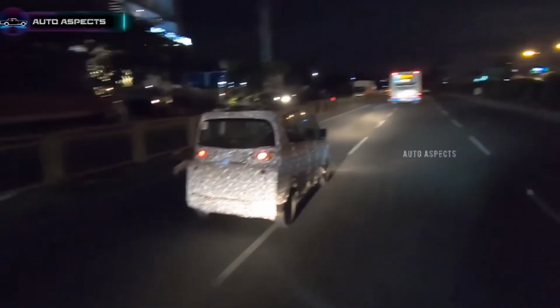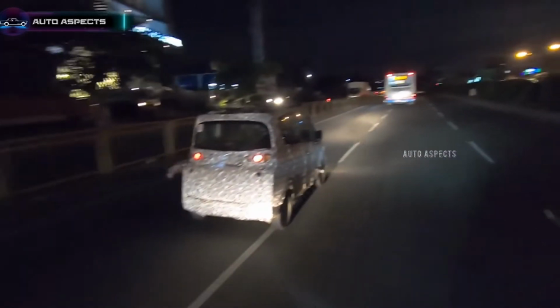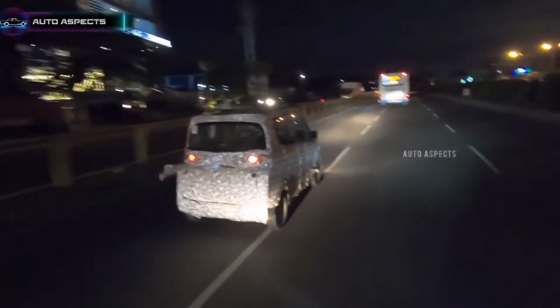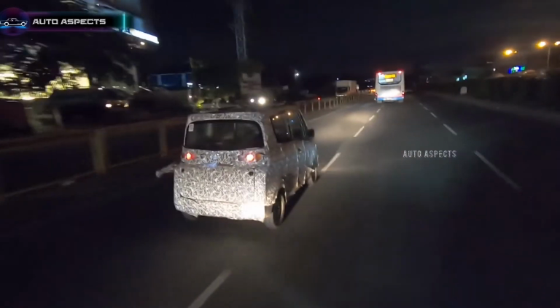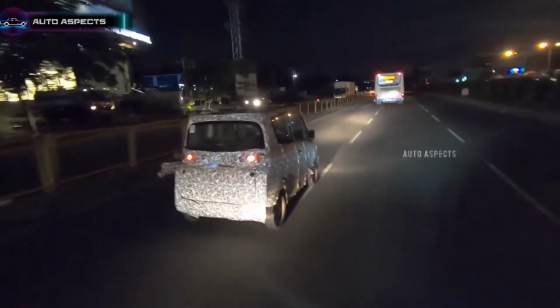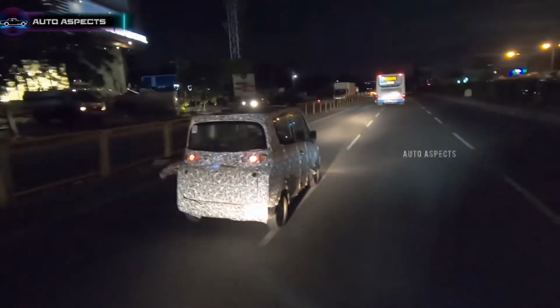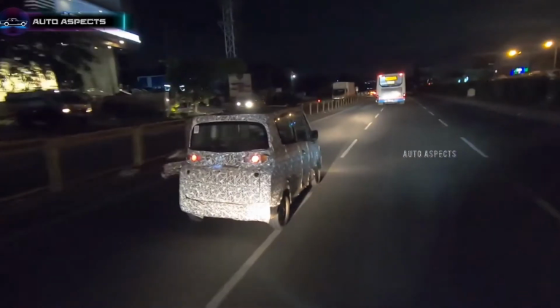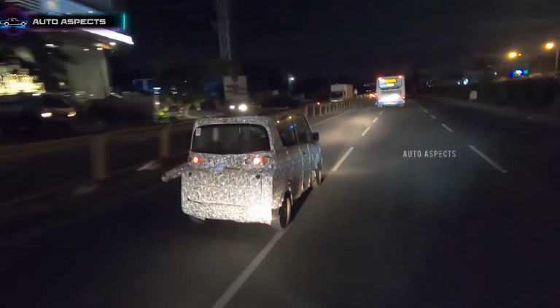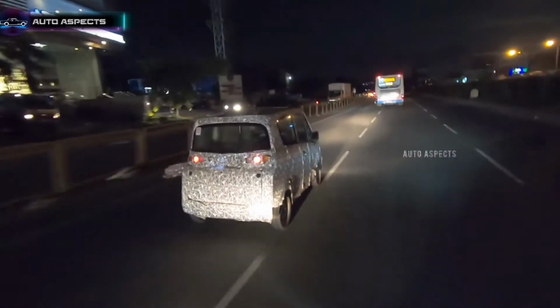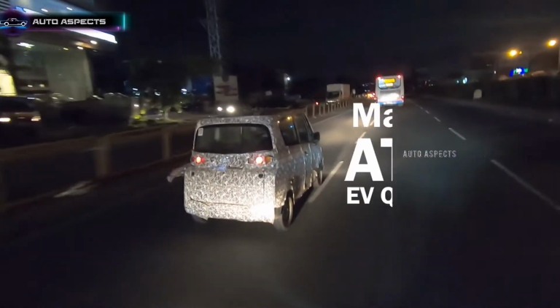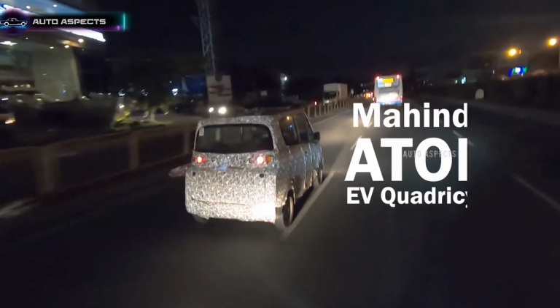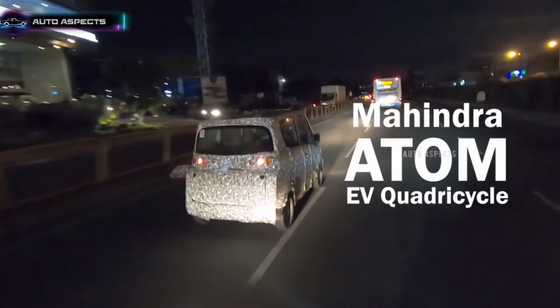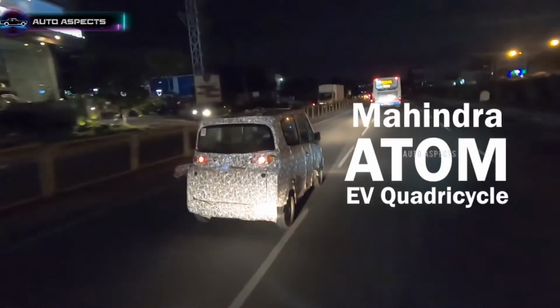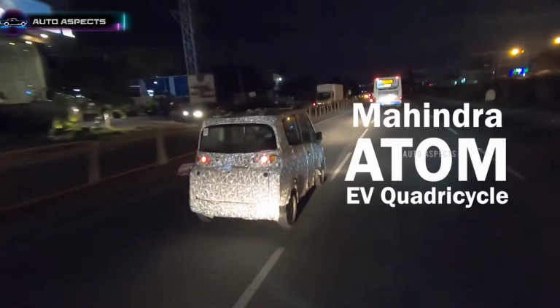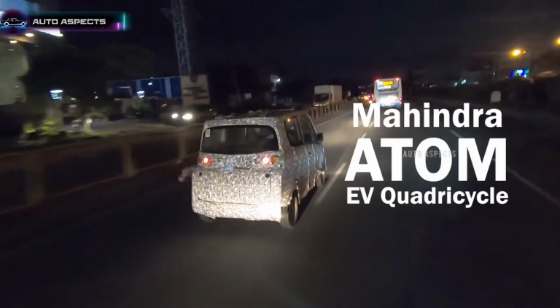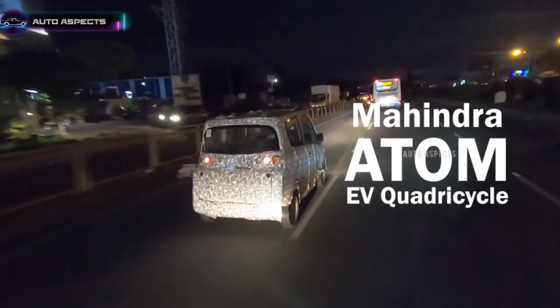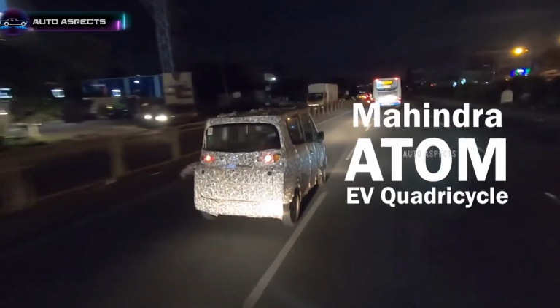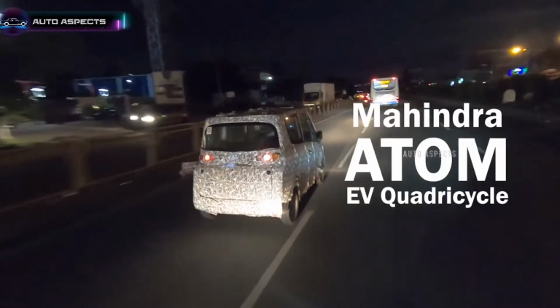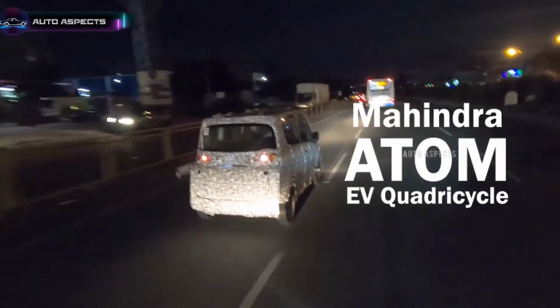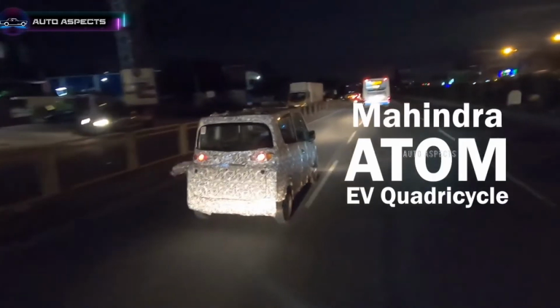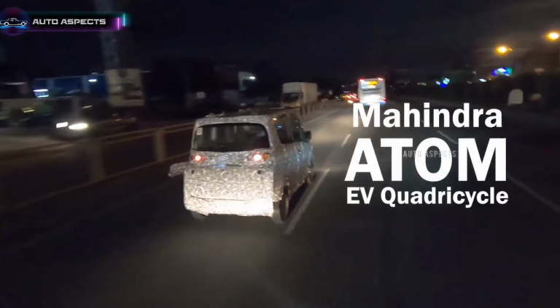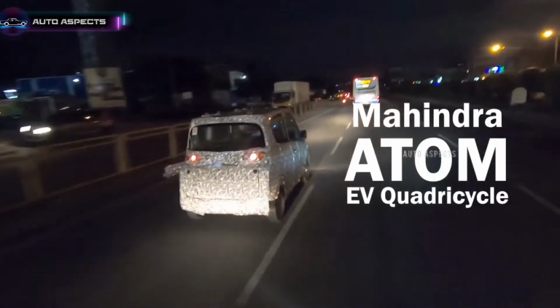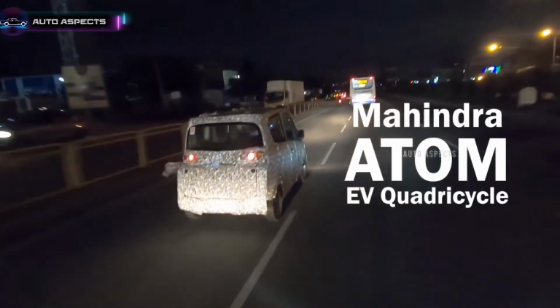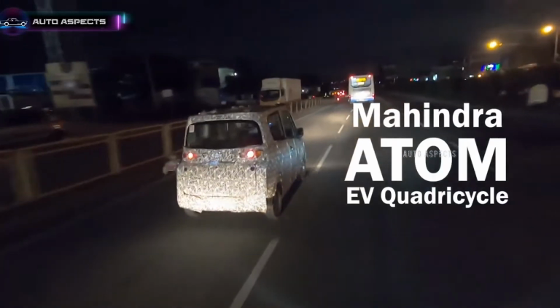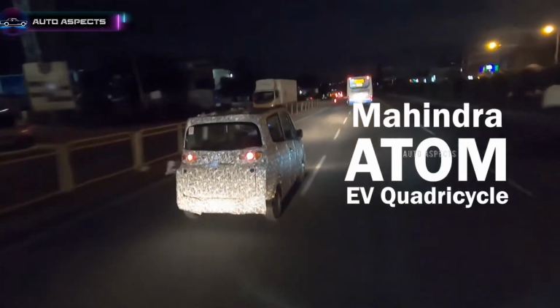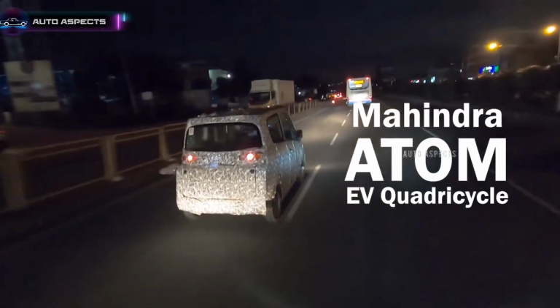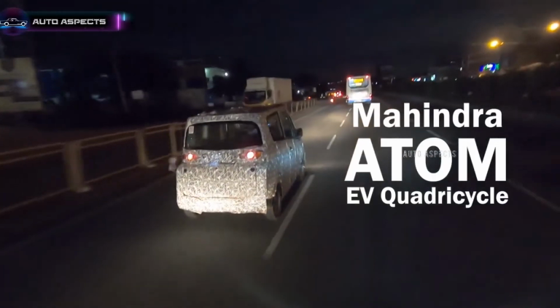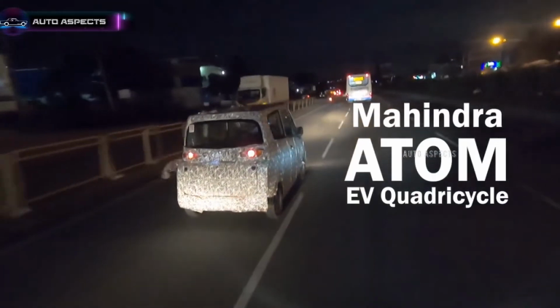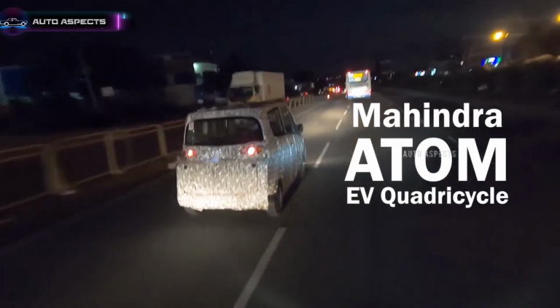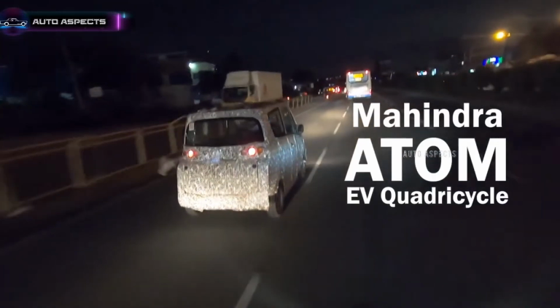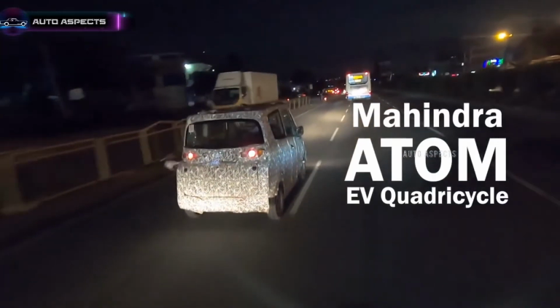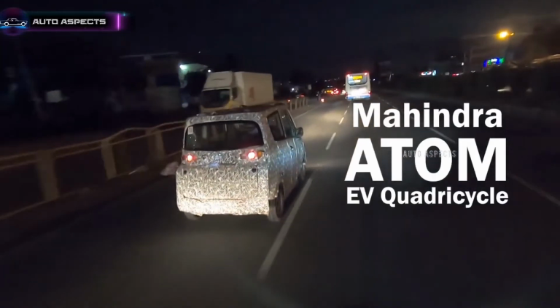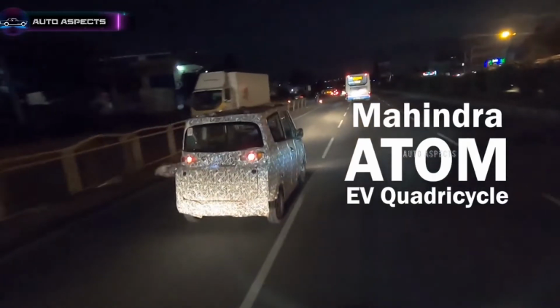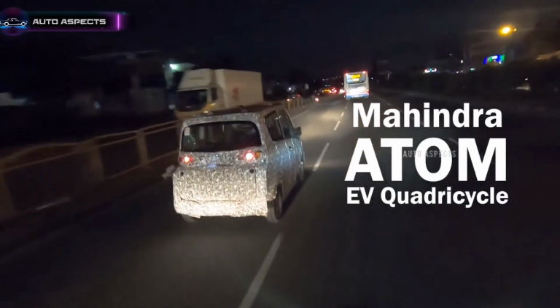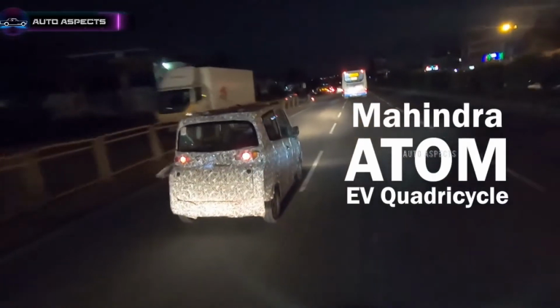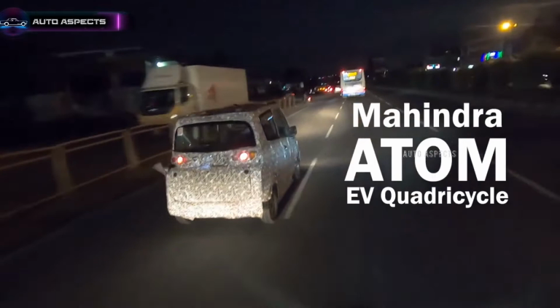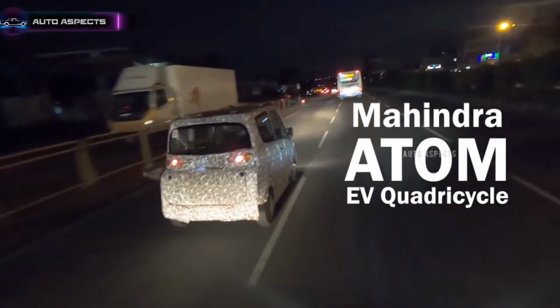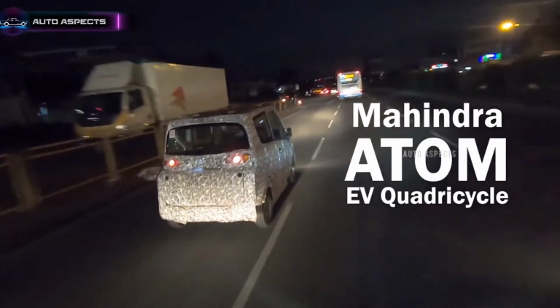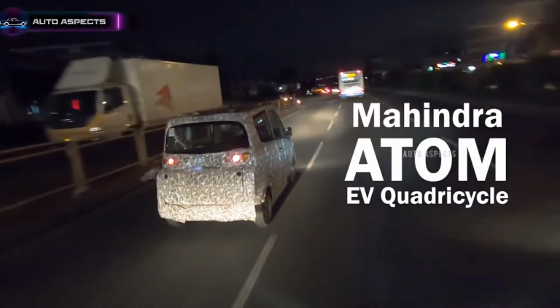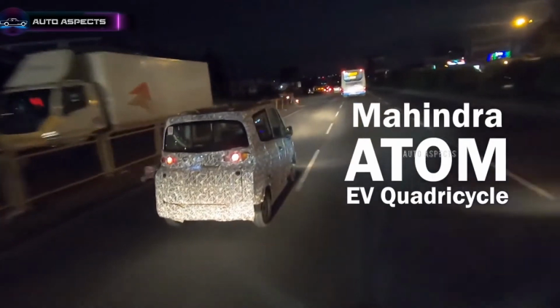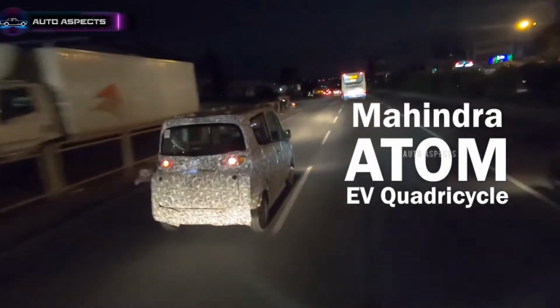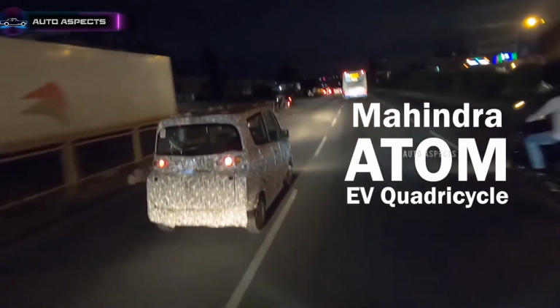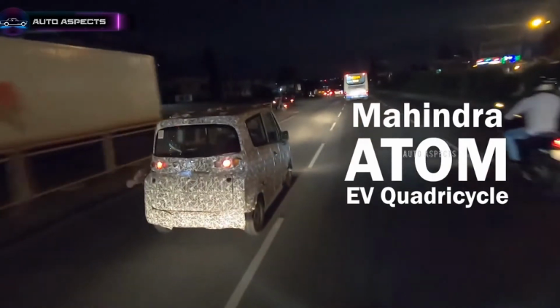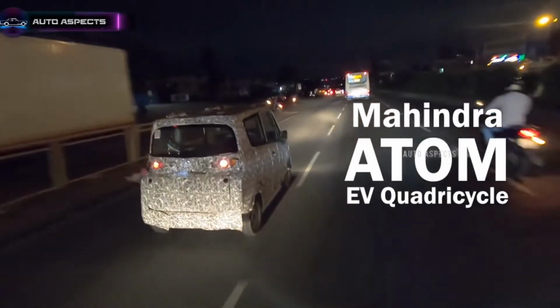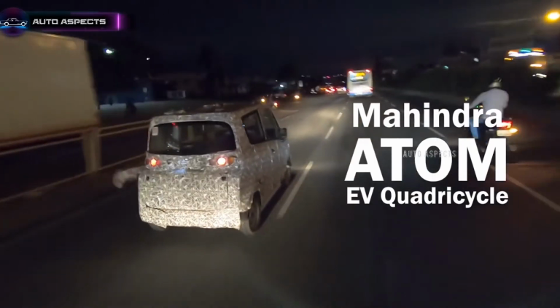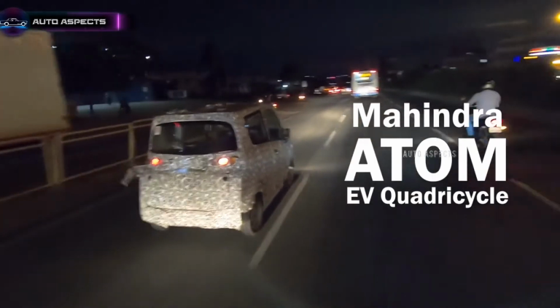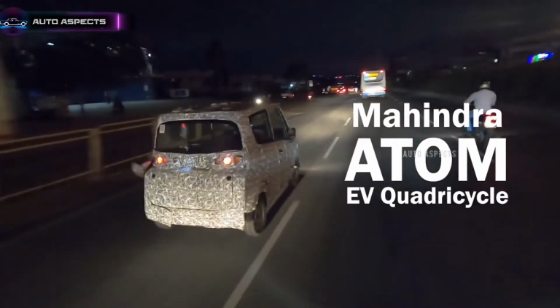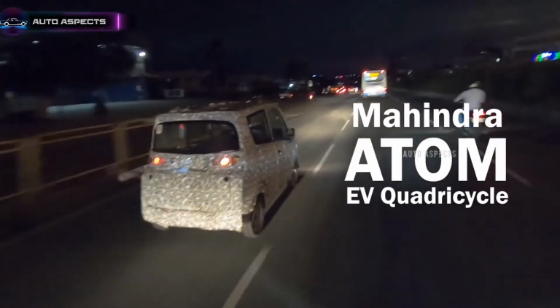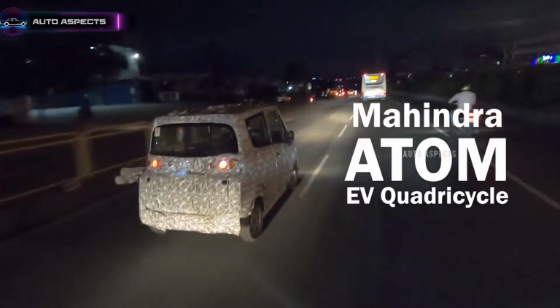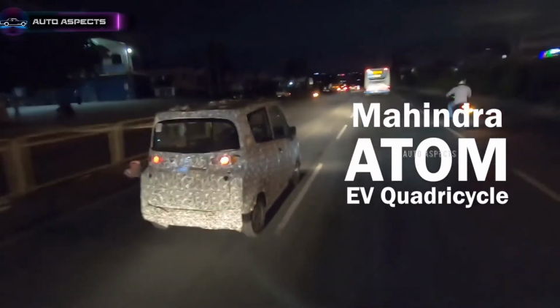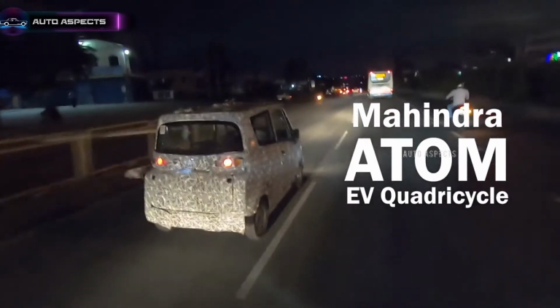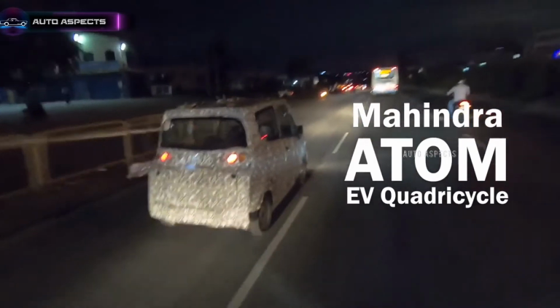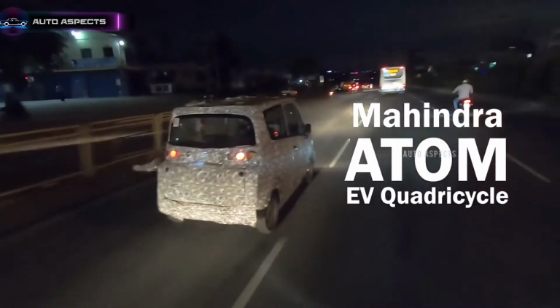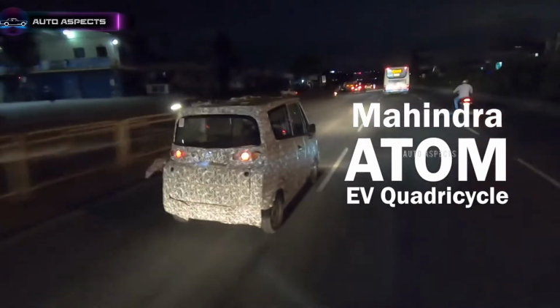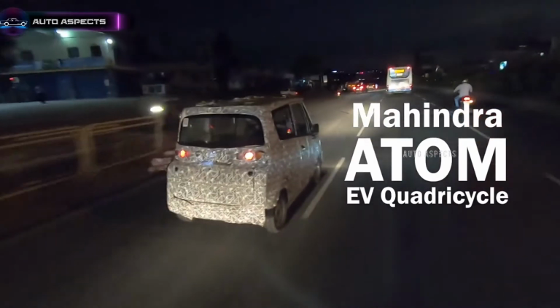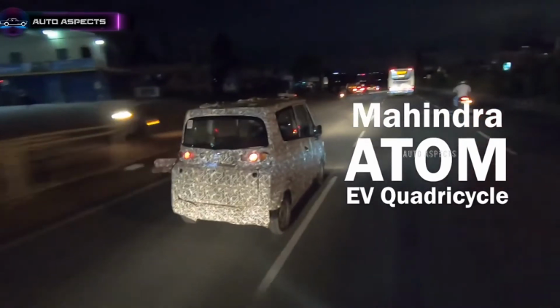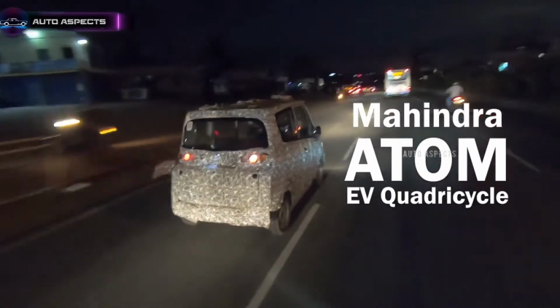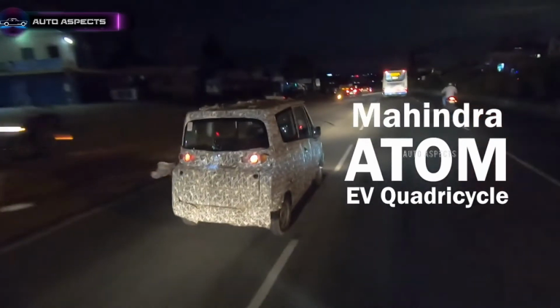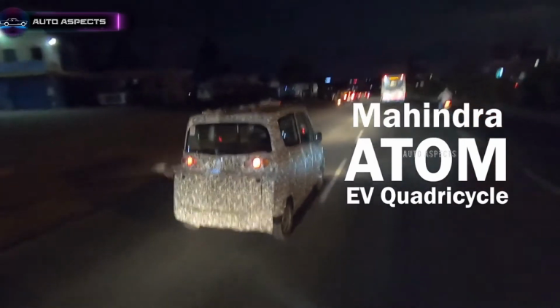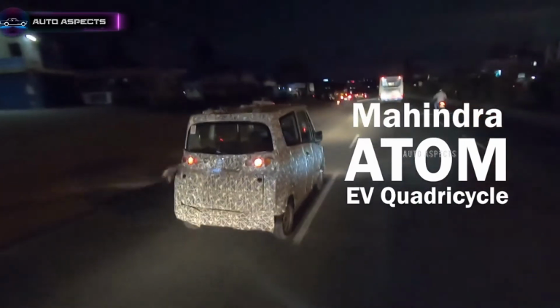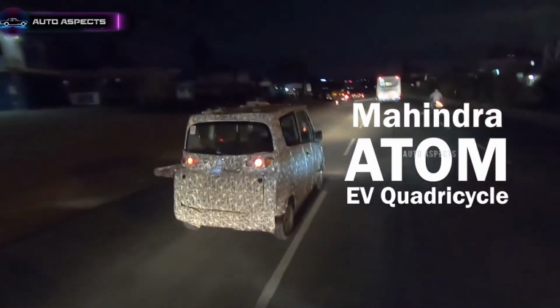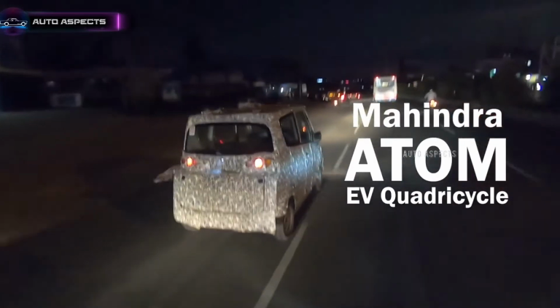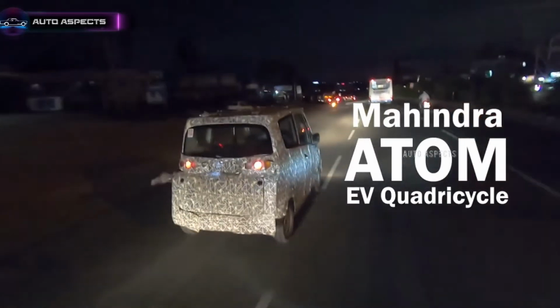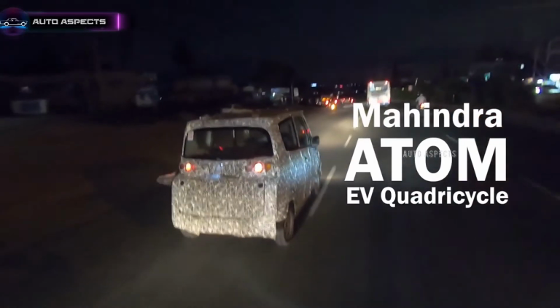Now, an almost production-ready Mahindra Atom is spied again in a major city, hinting that the manufacturer could launch the electric quadricicle in the country soon.